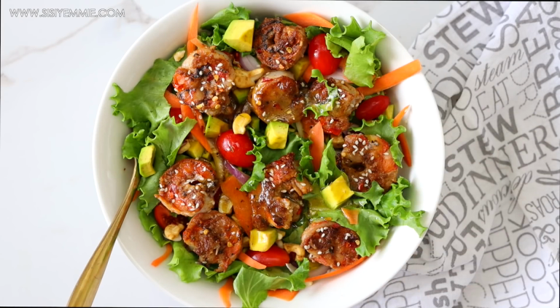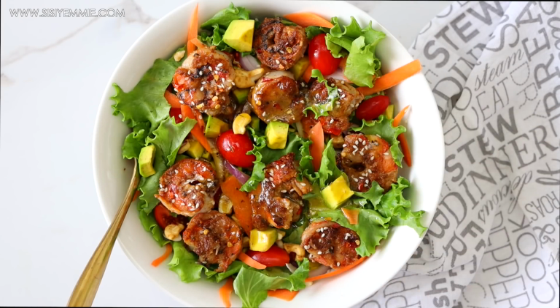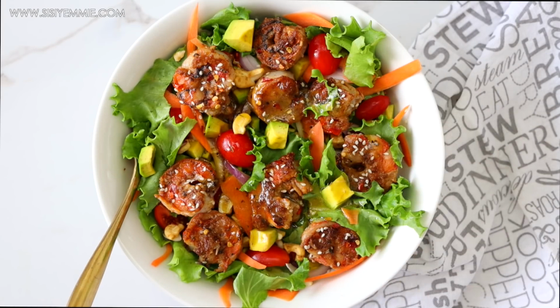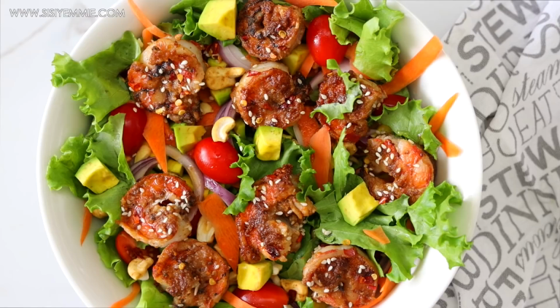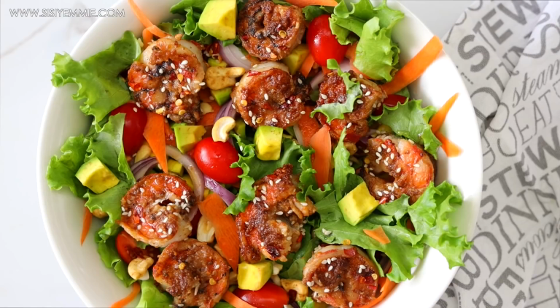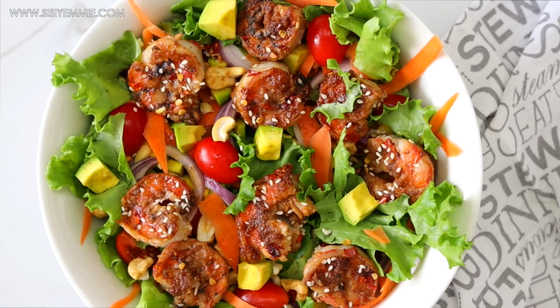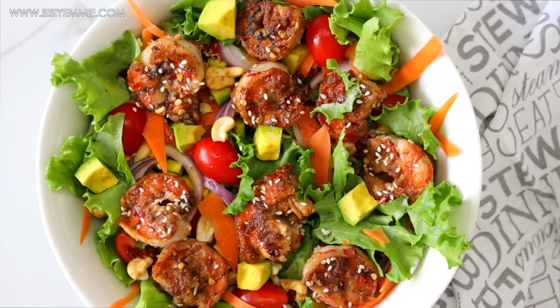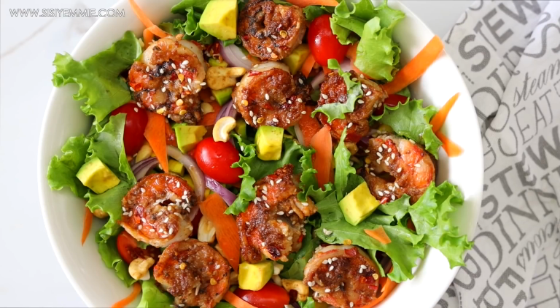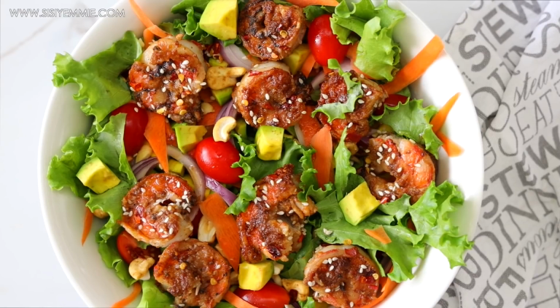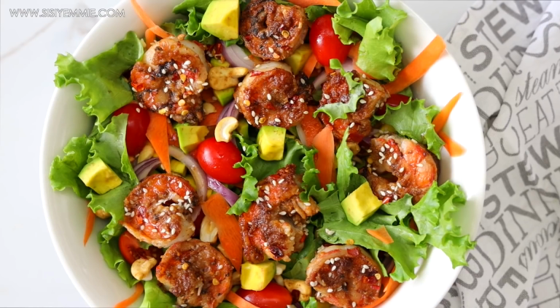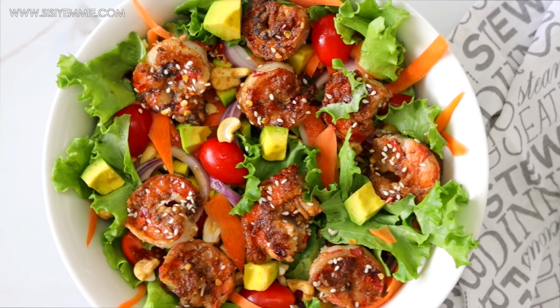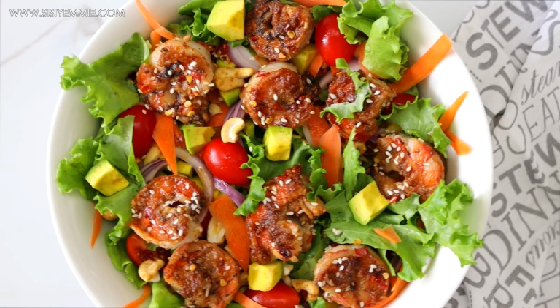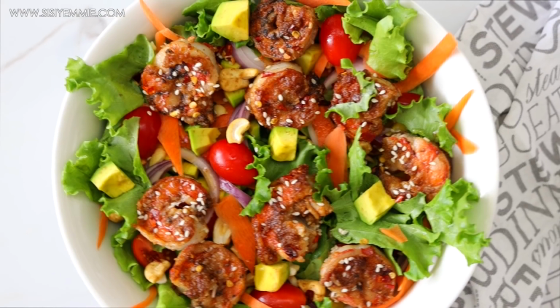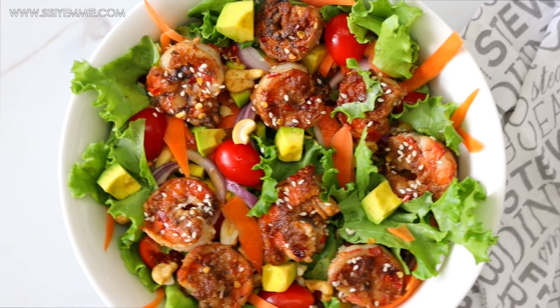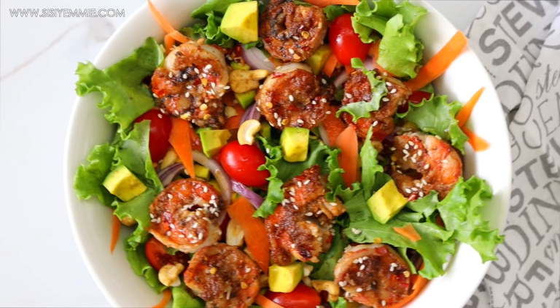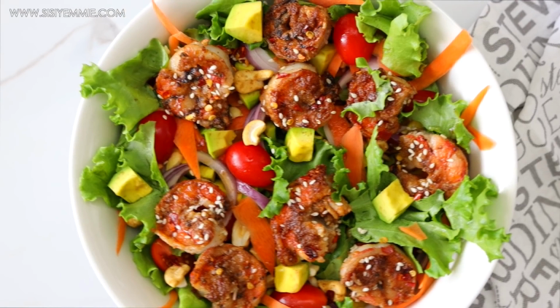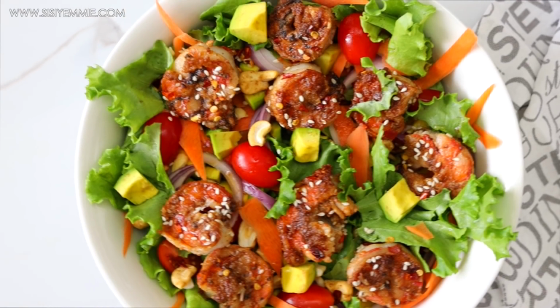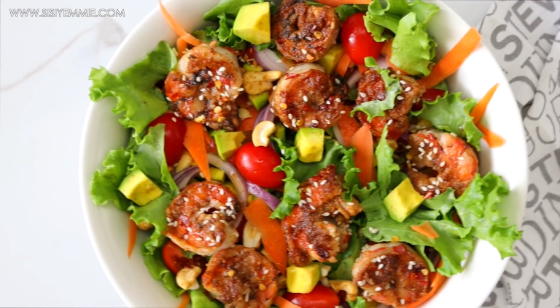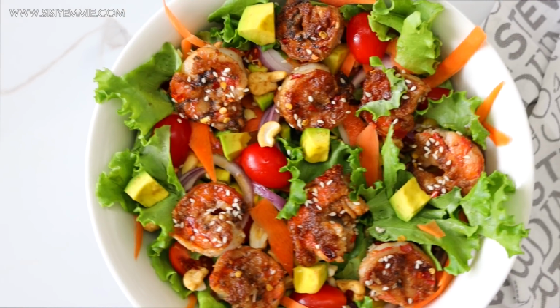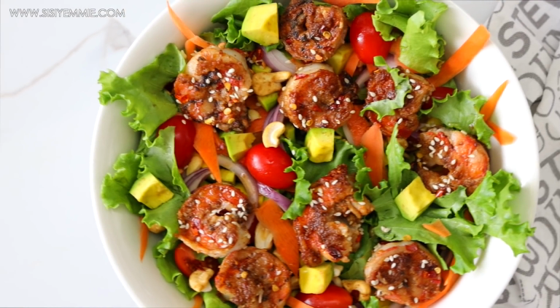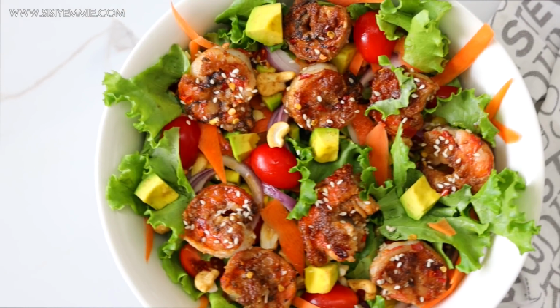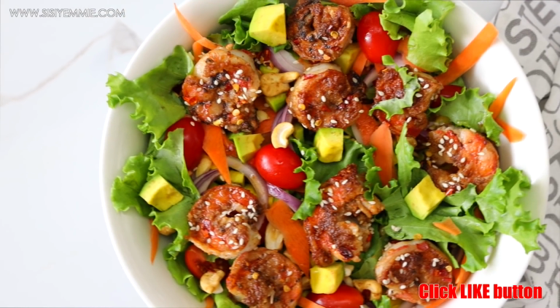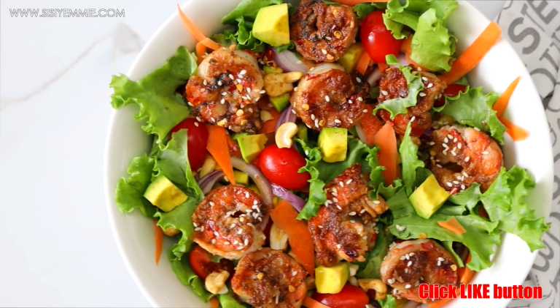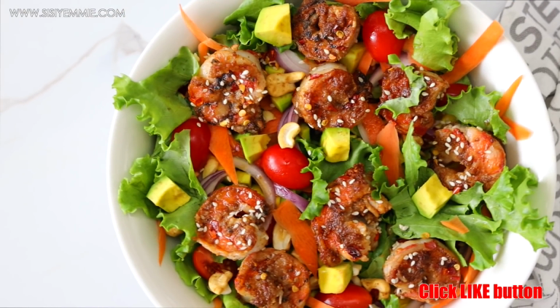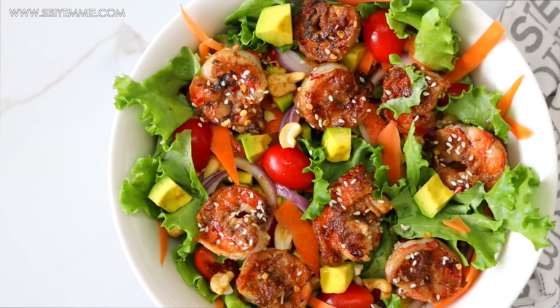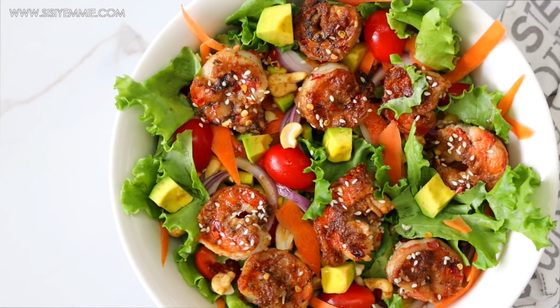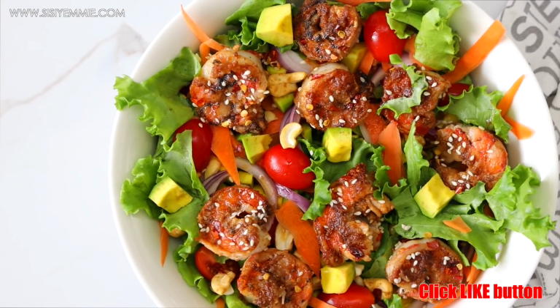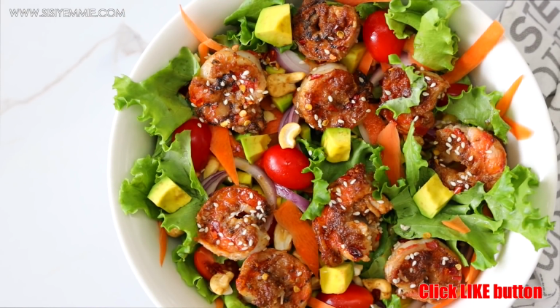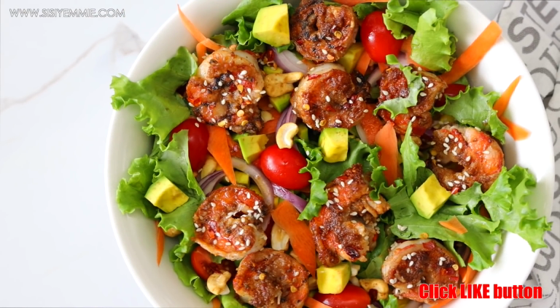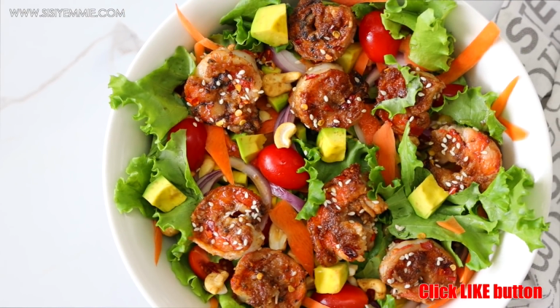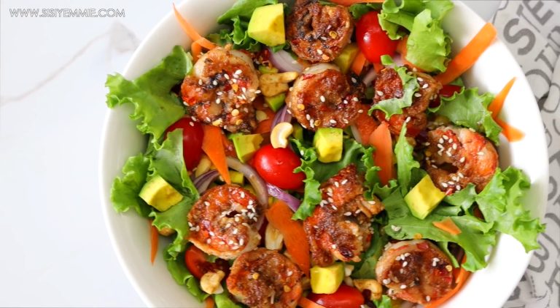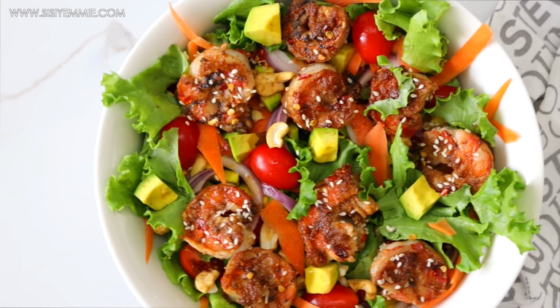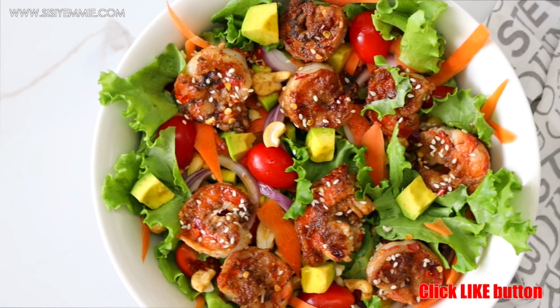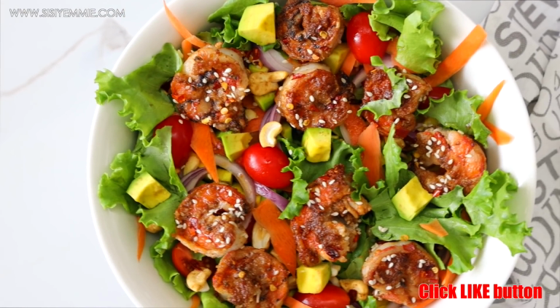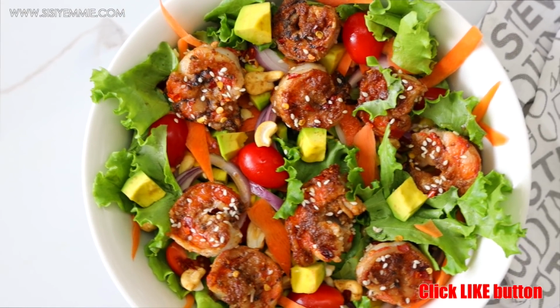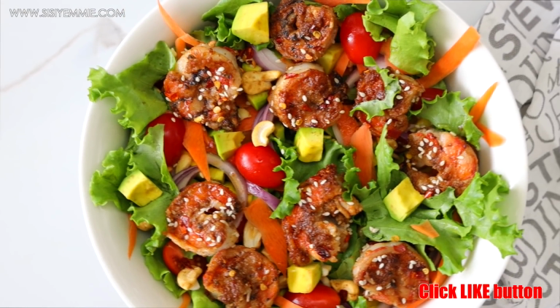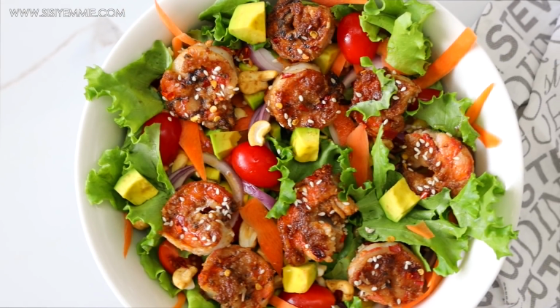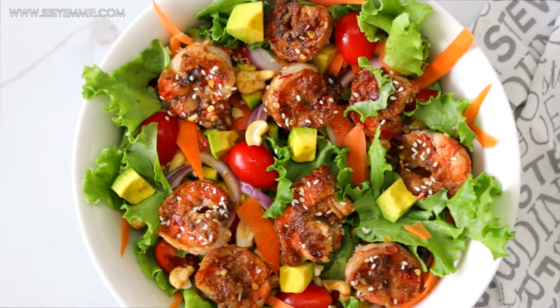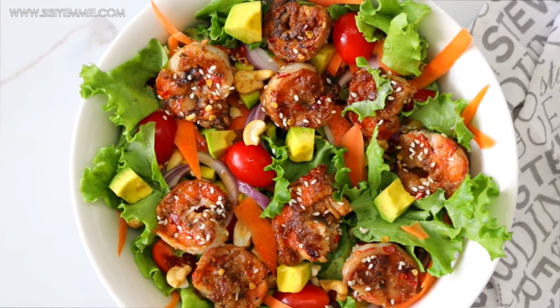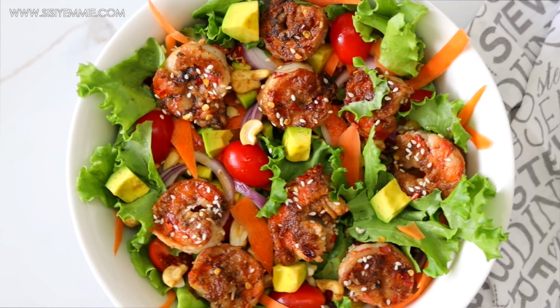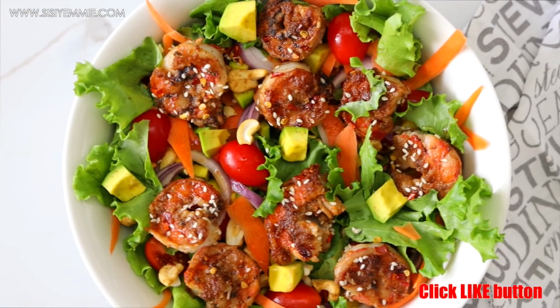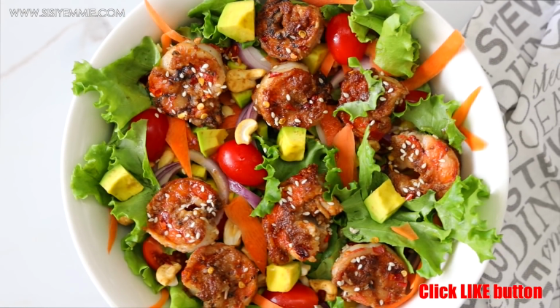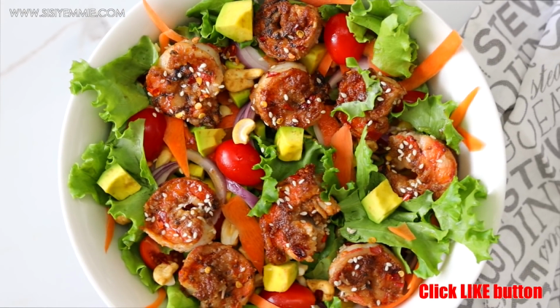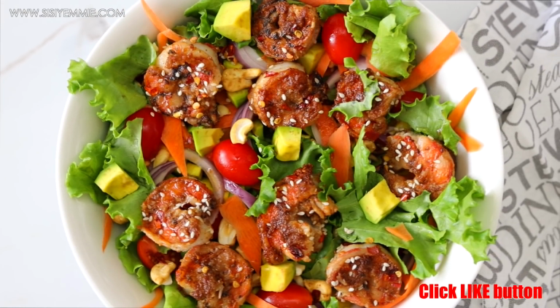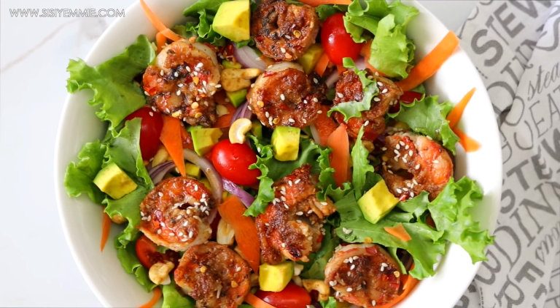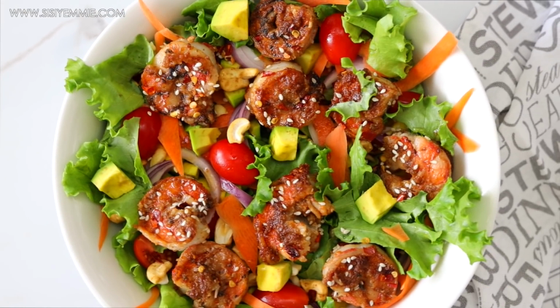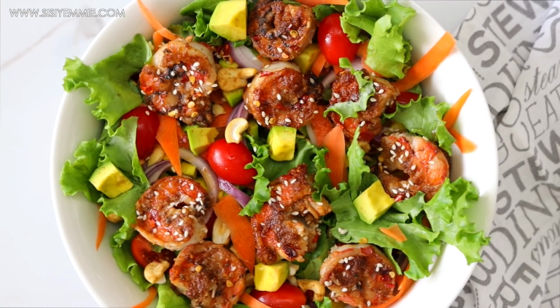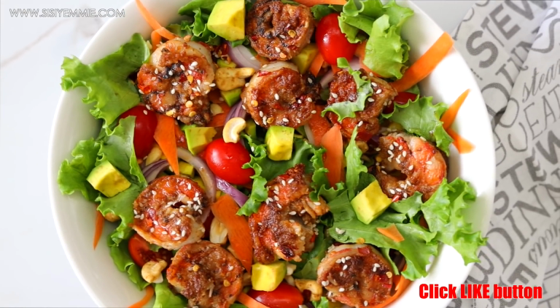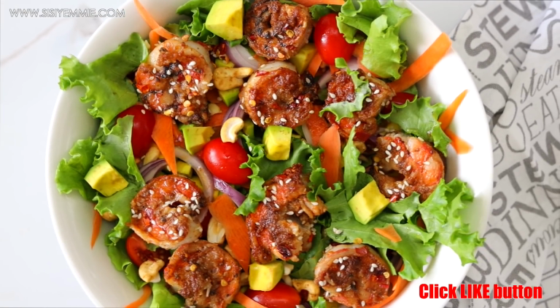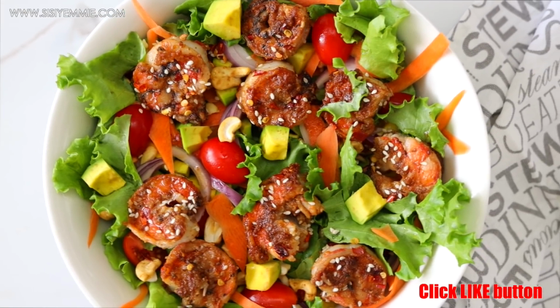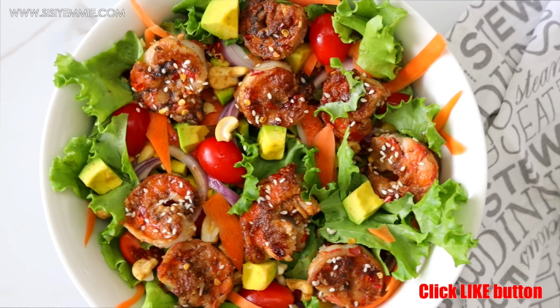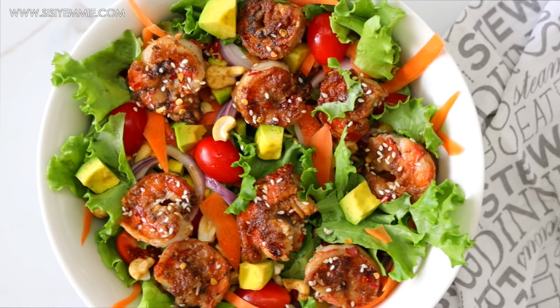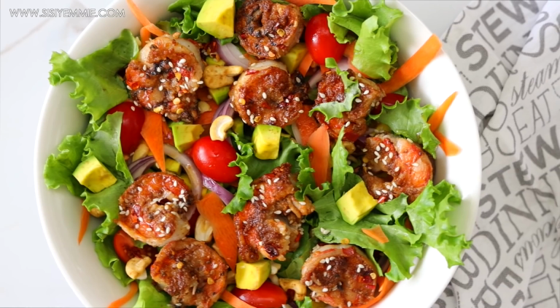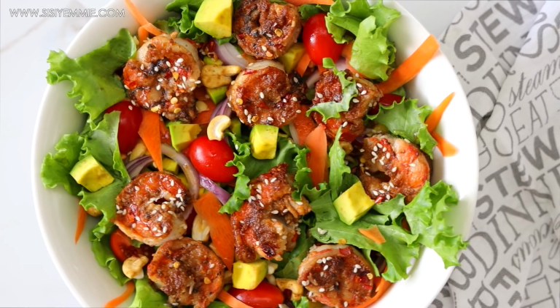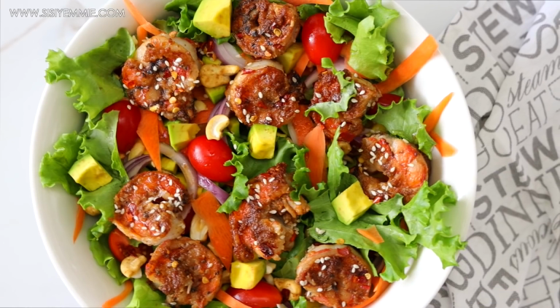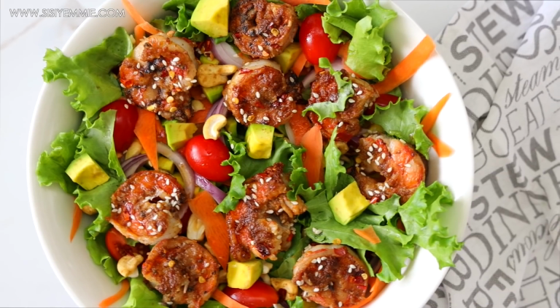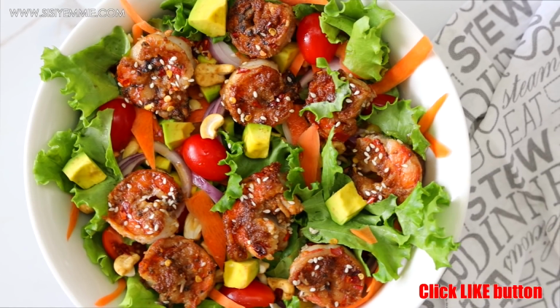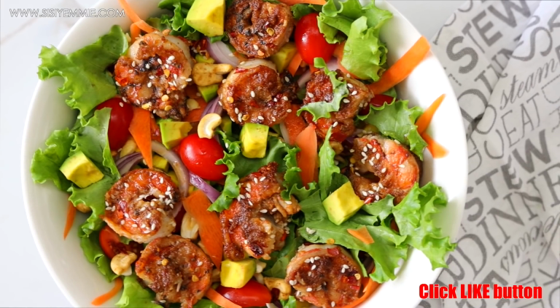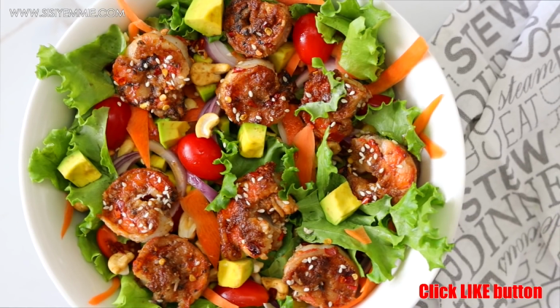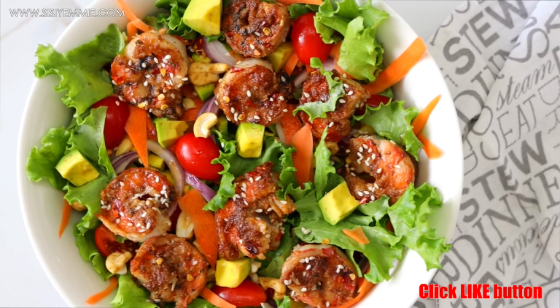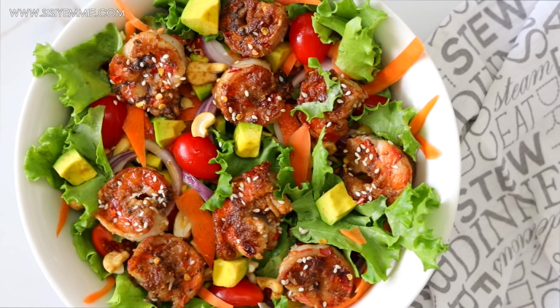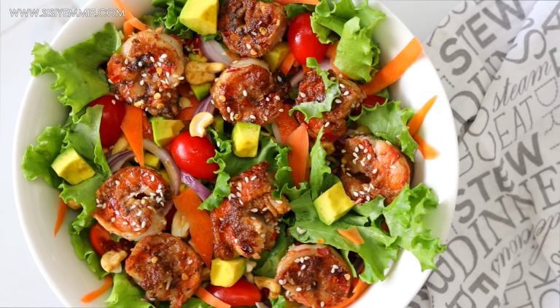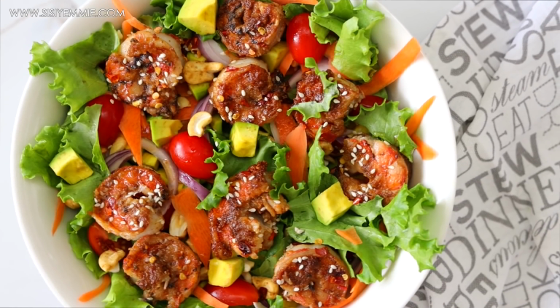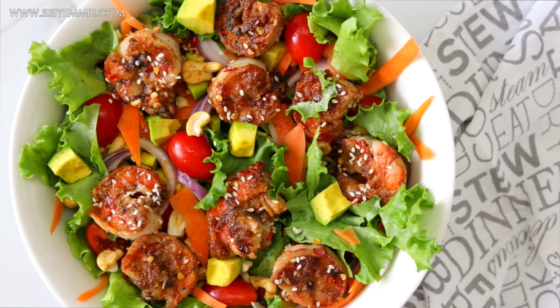I'm just putting the dressing on and I'm going to enjoy the salad. Thank you for watching and I'll see you in my next video. Bye!